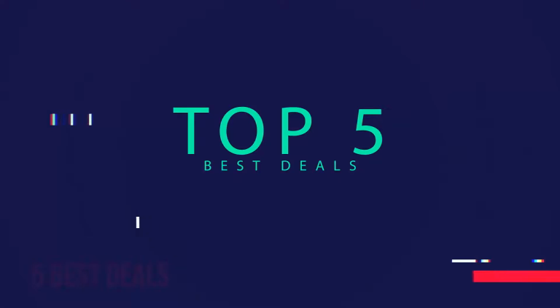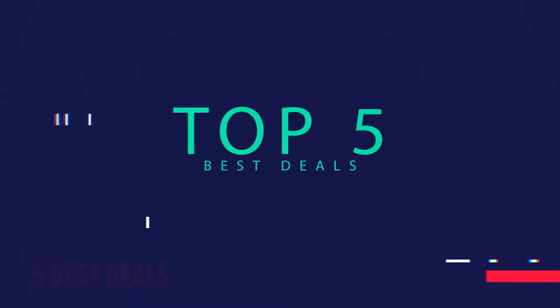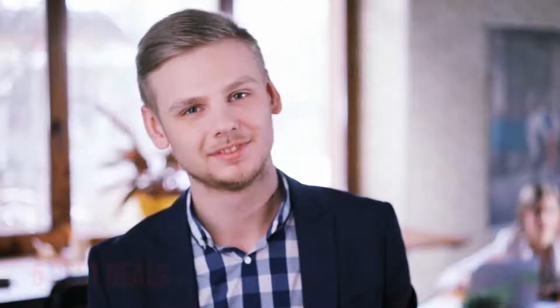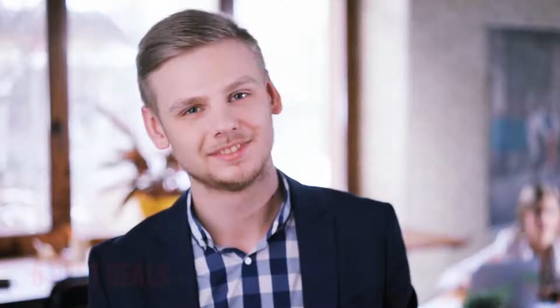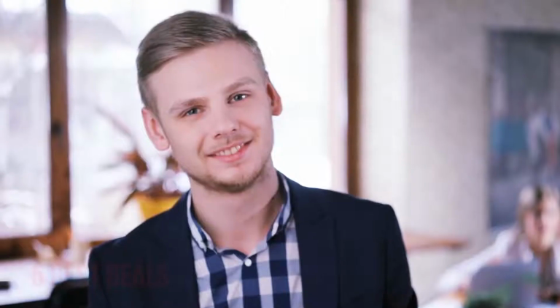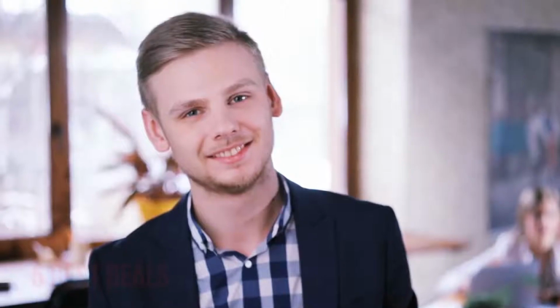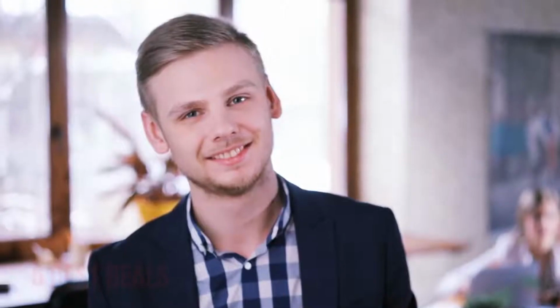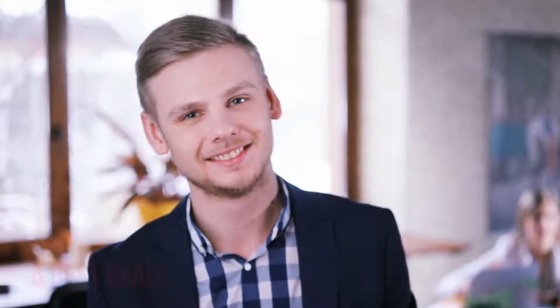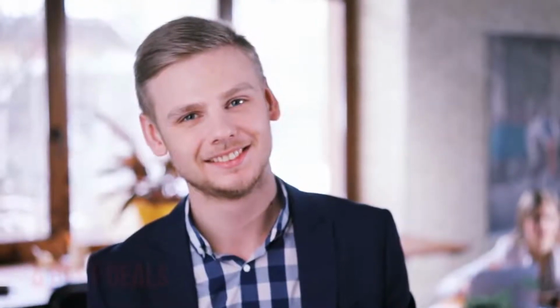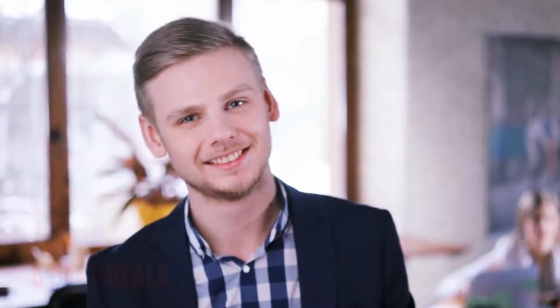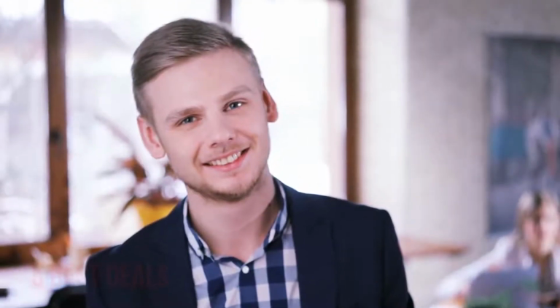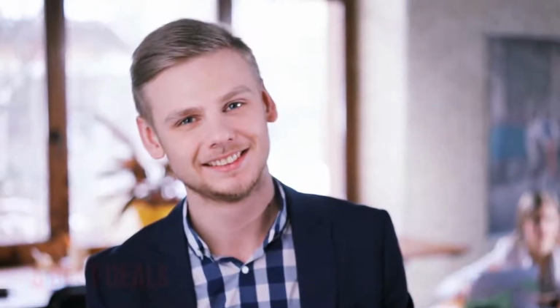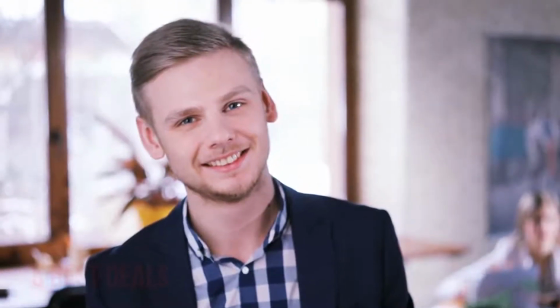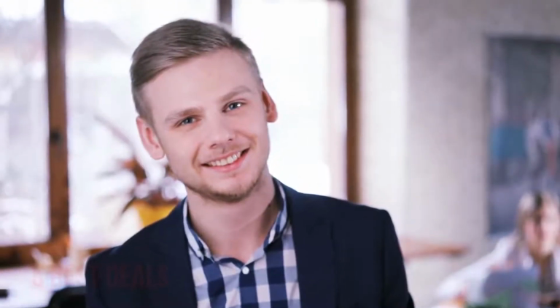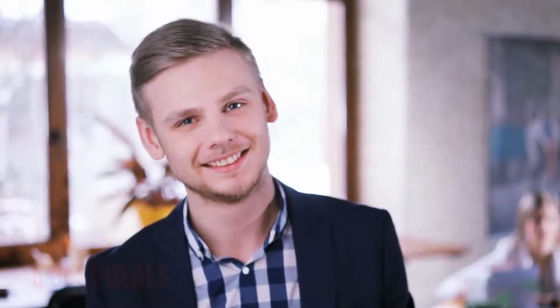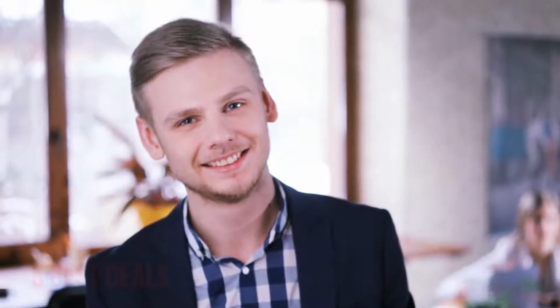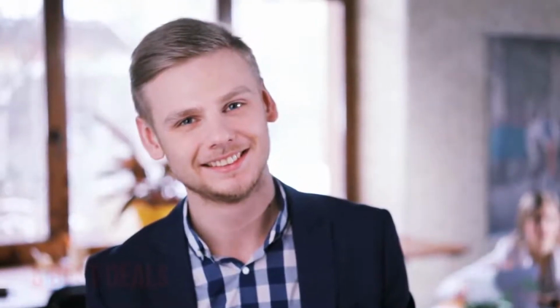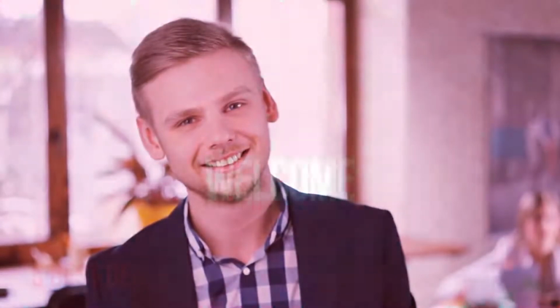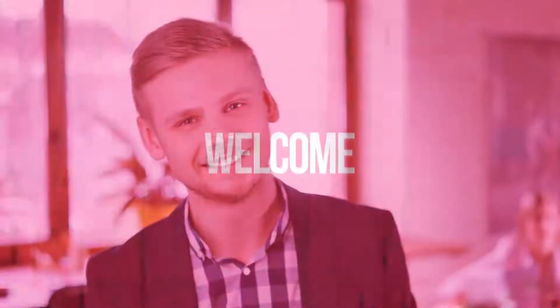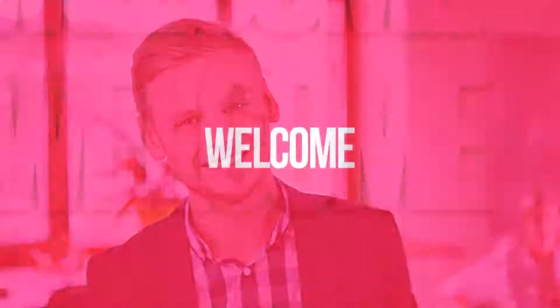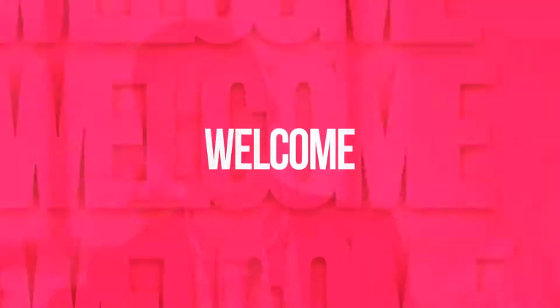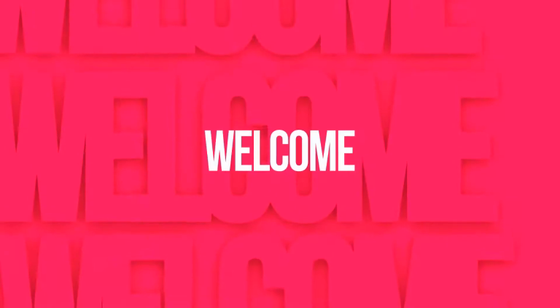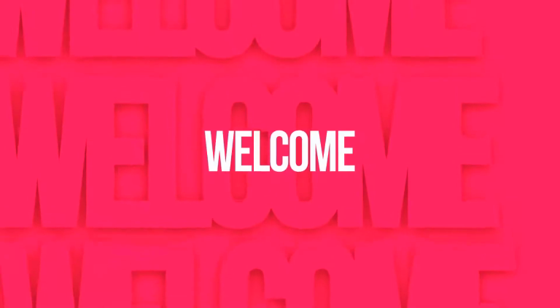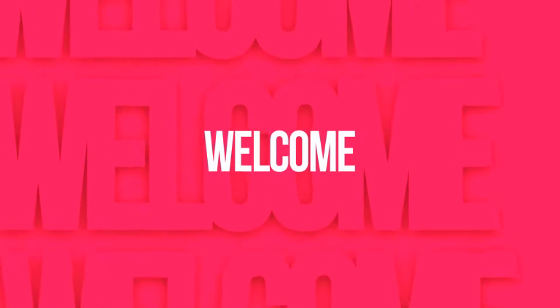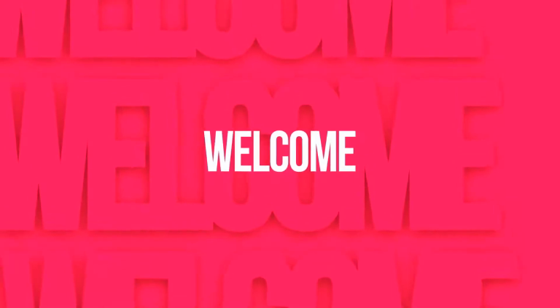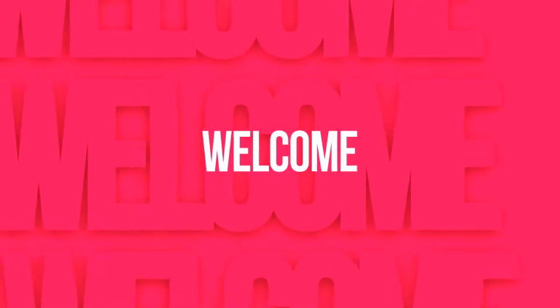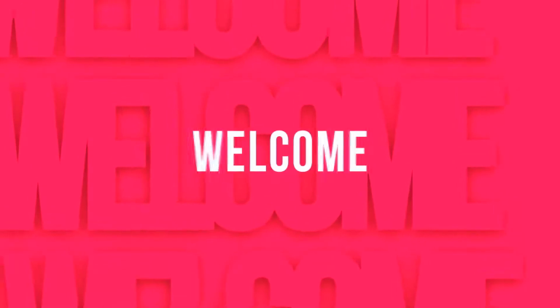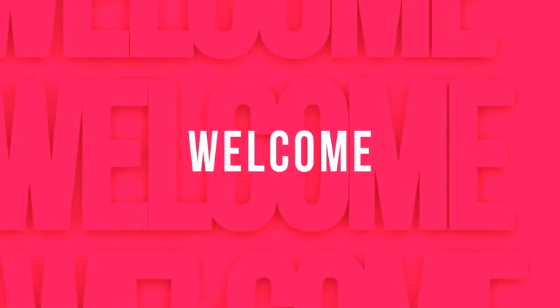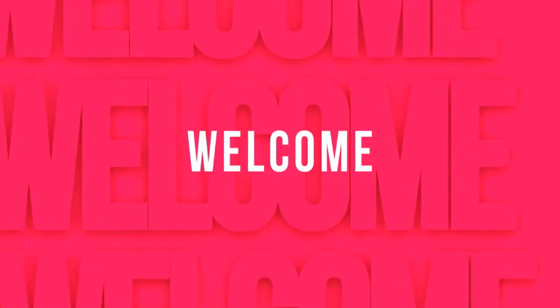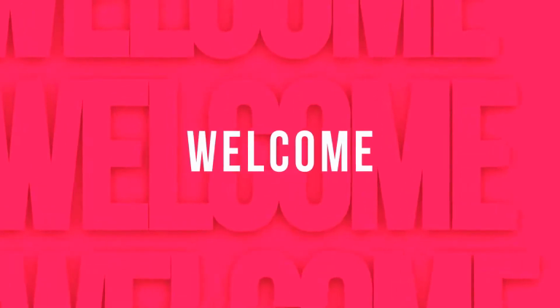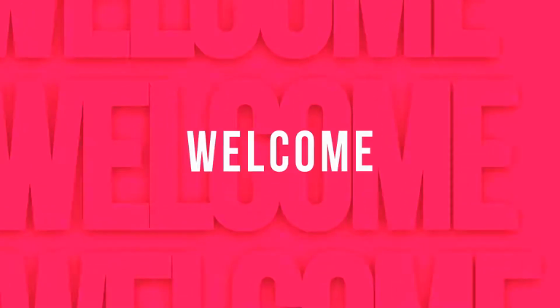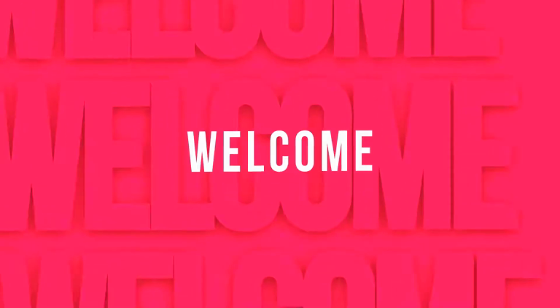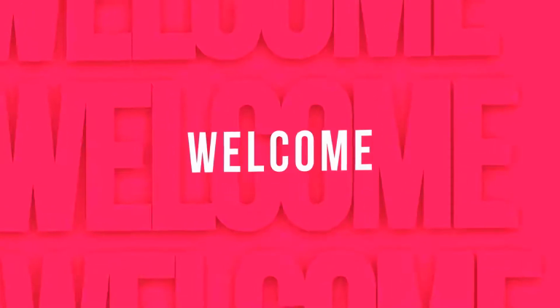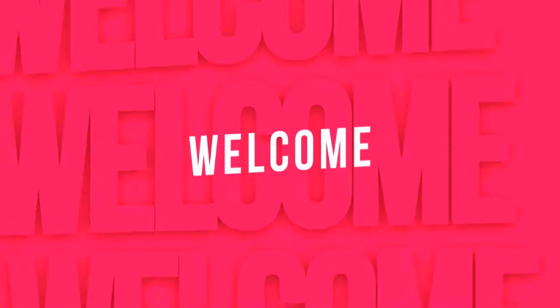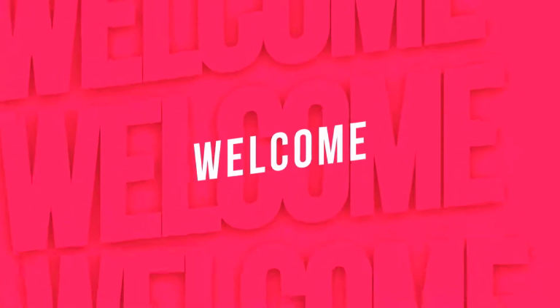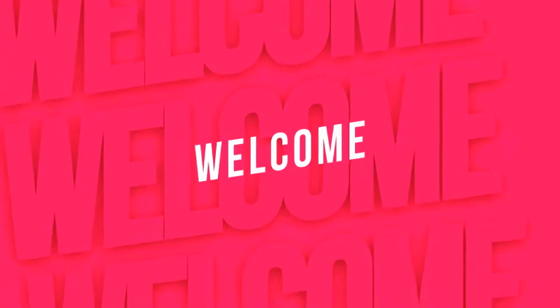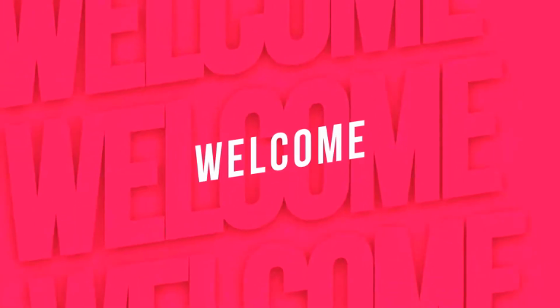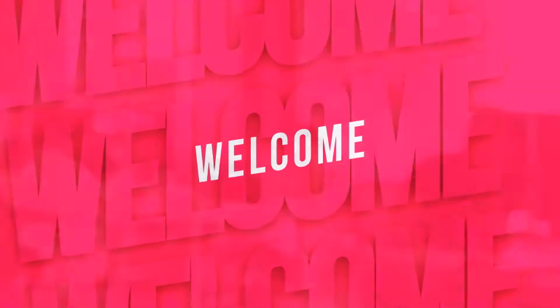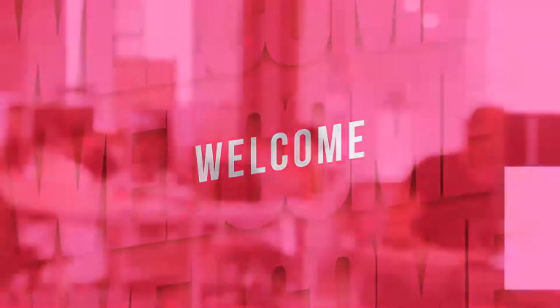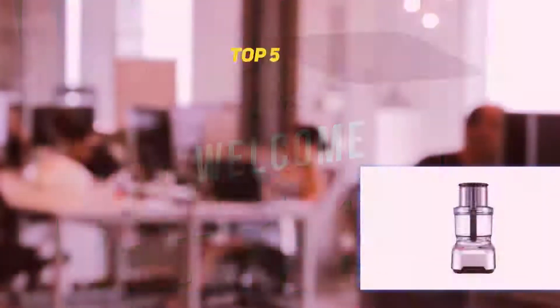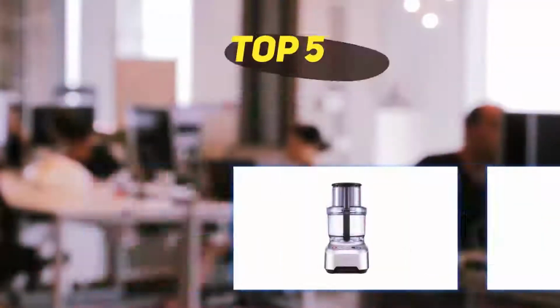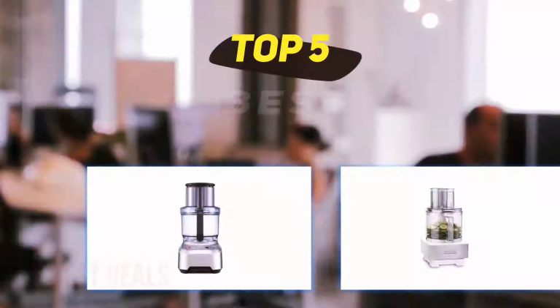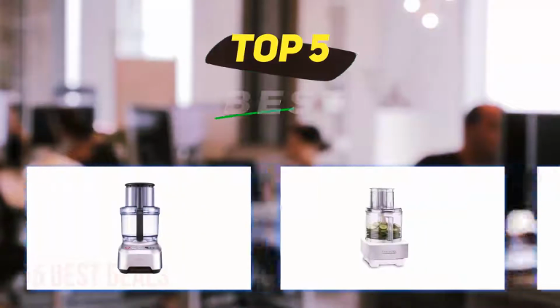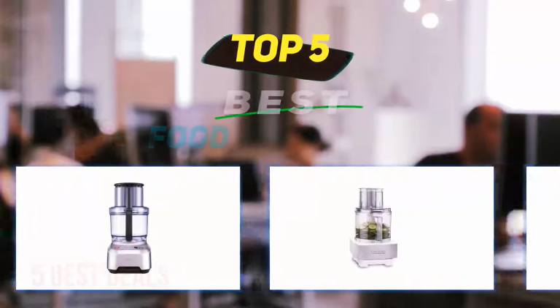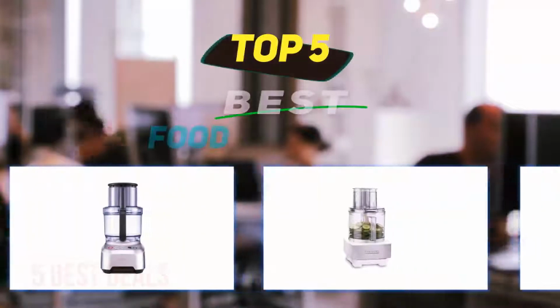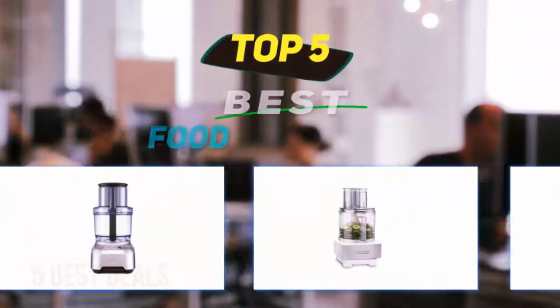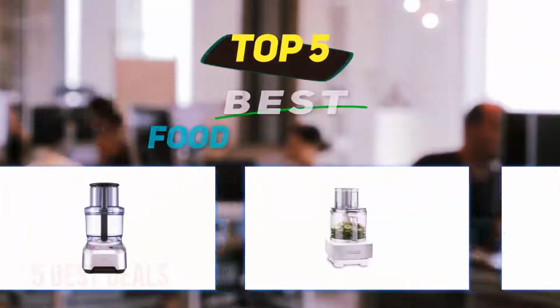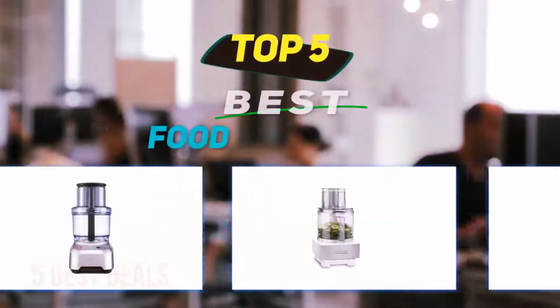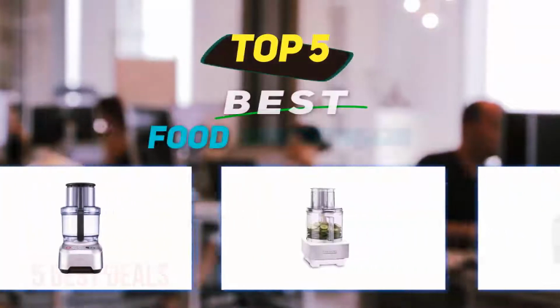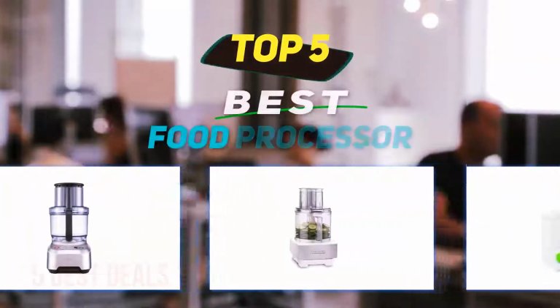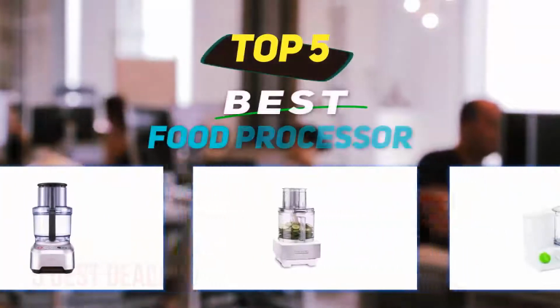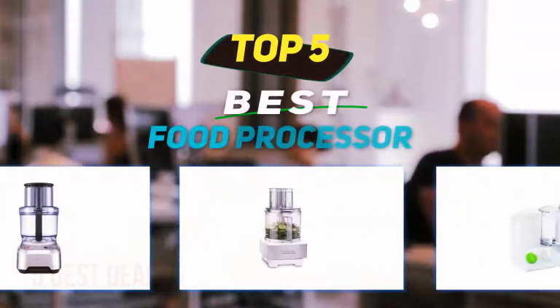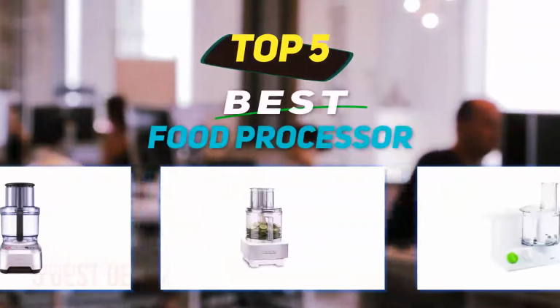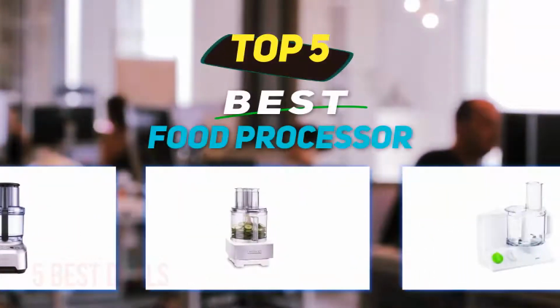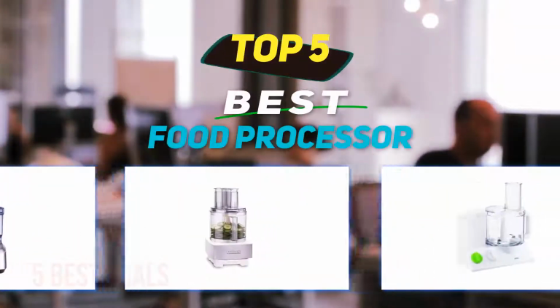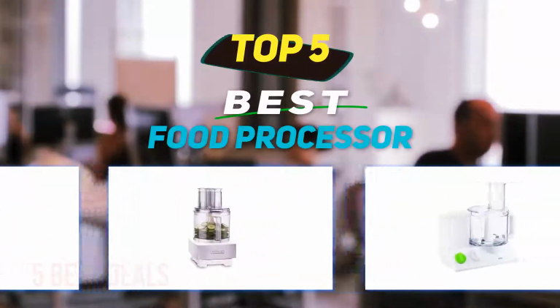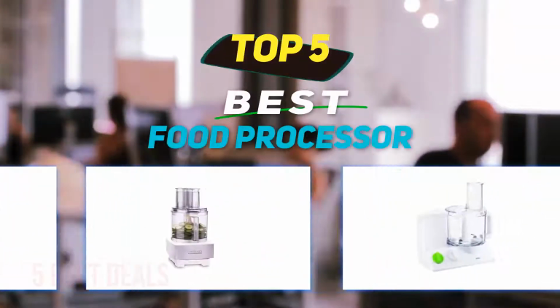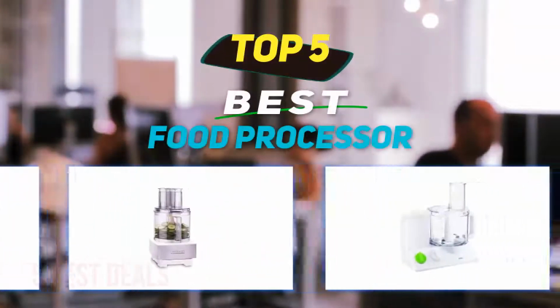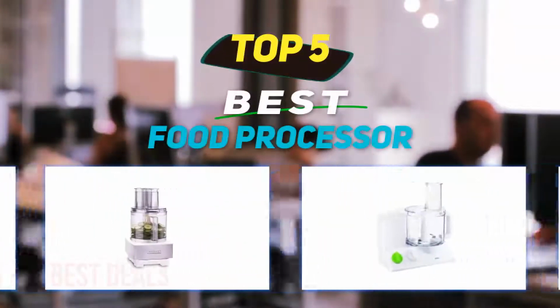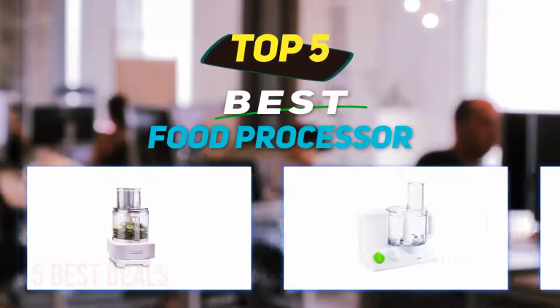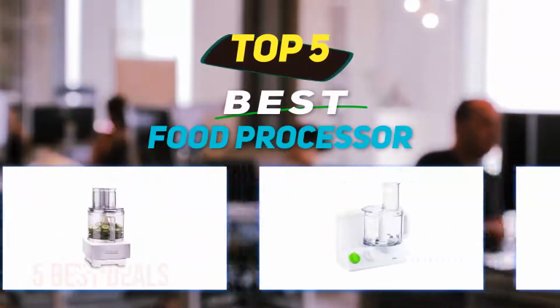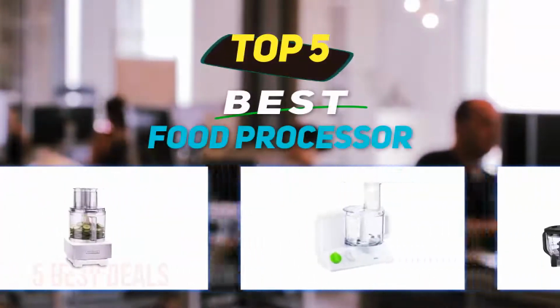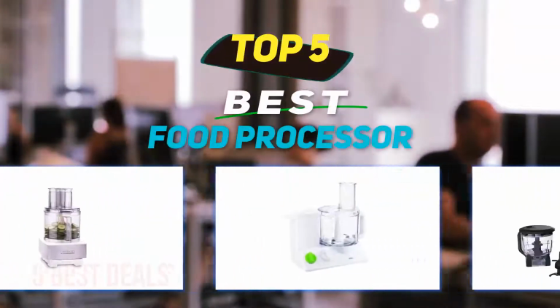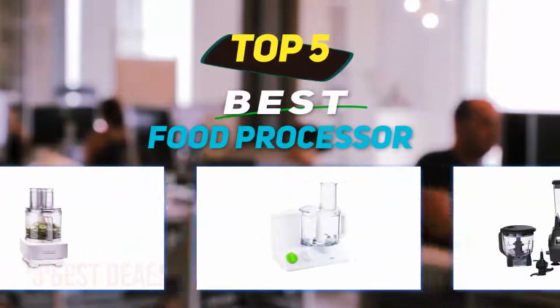Hey guys, welcome back to my channel. In this video I'm going to talk about the top 5 best food processors.